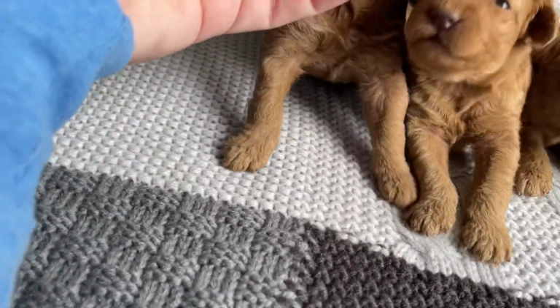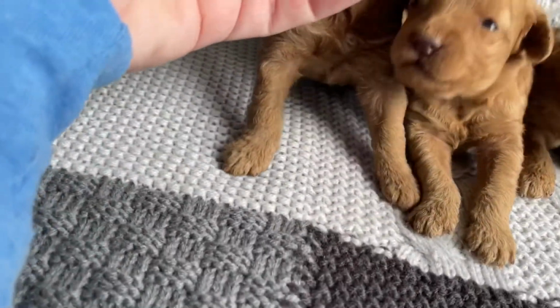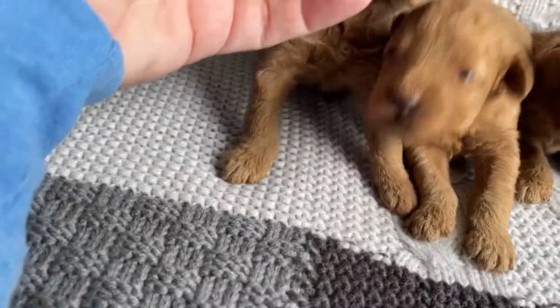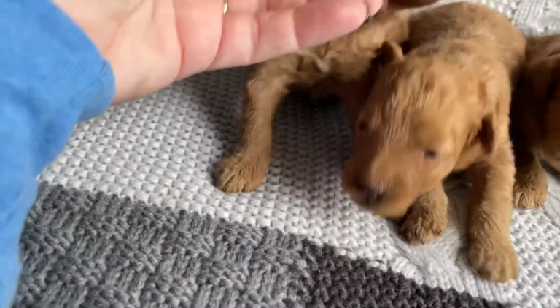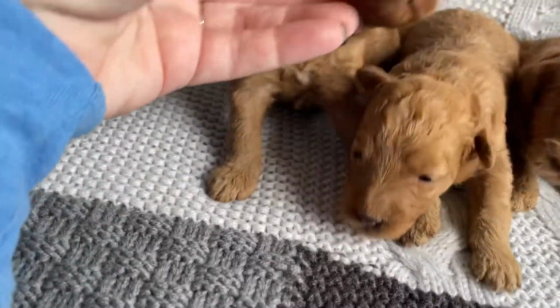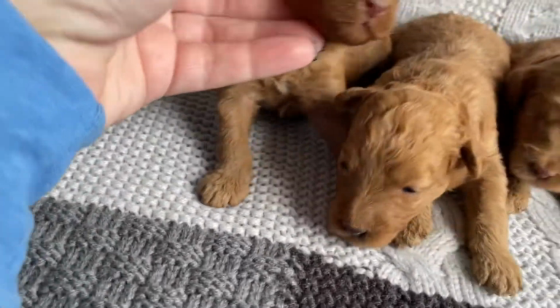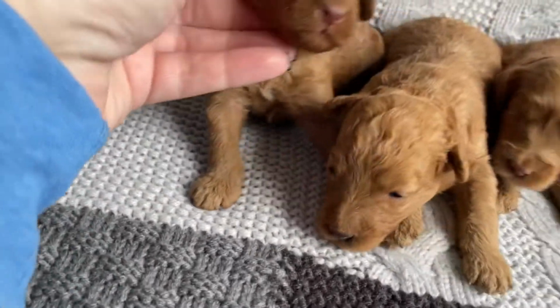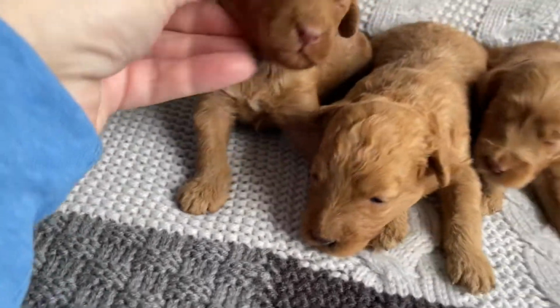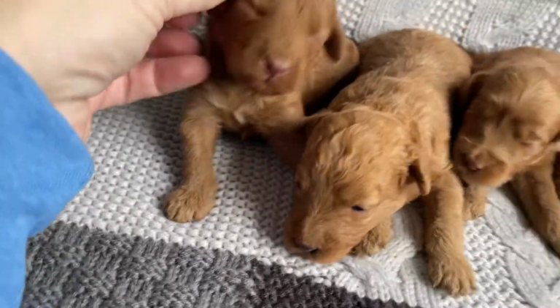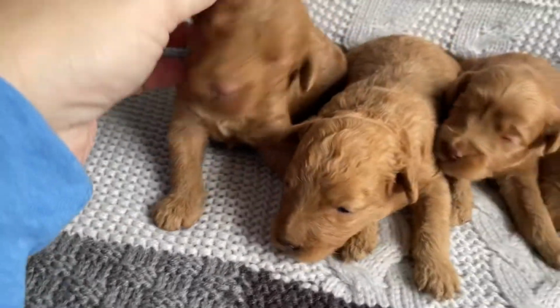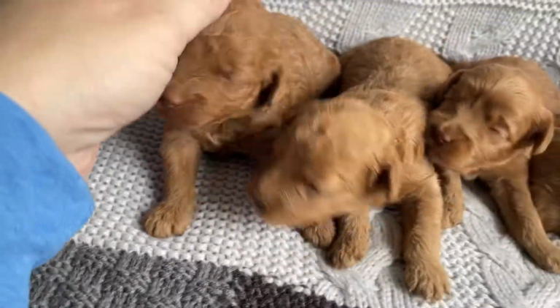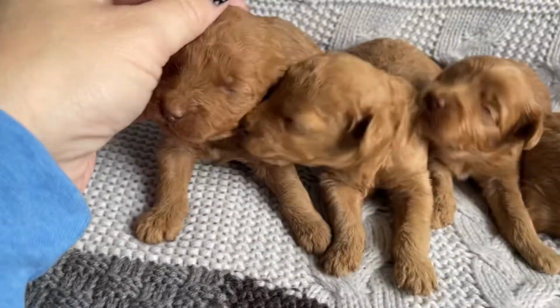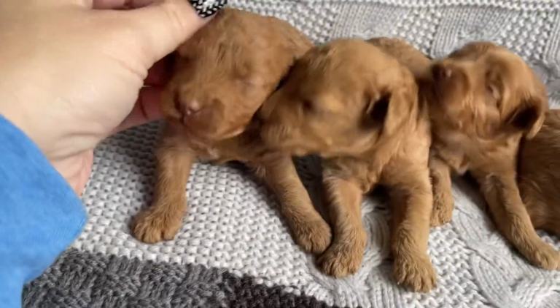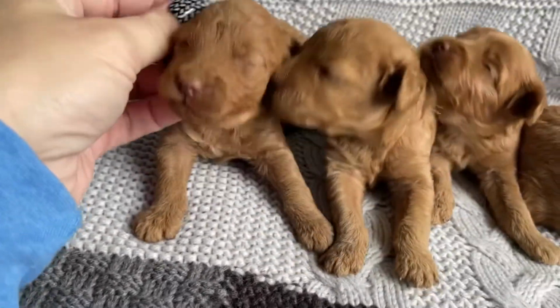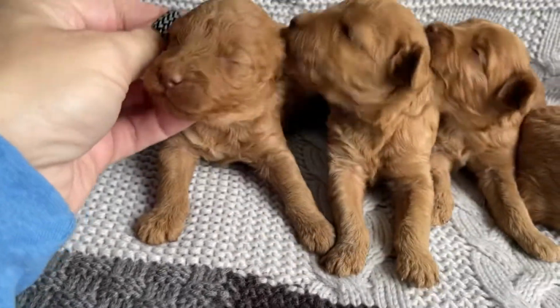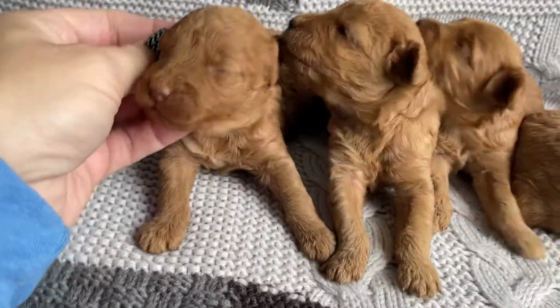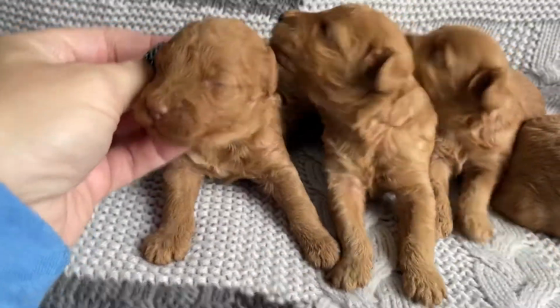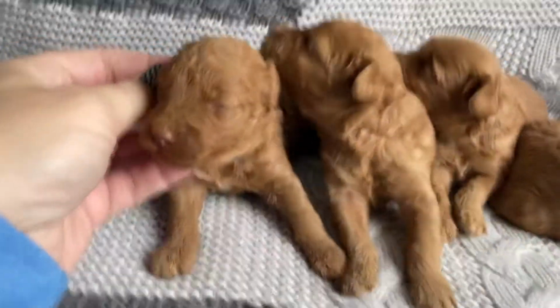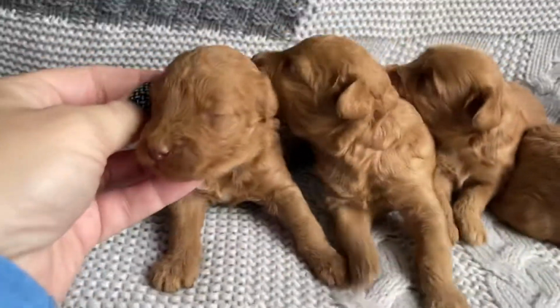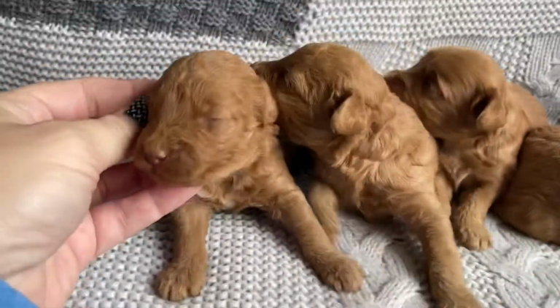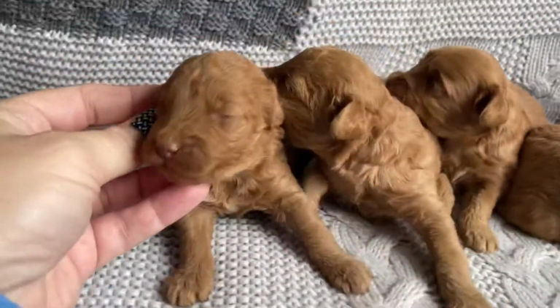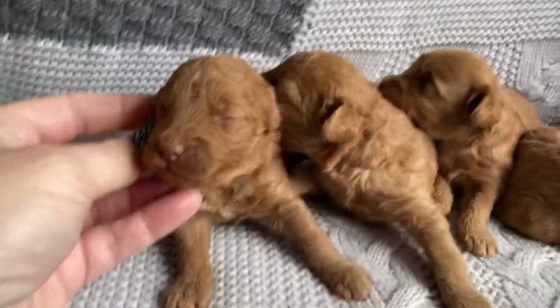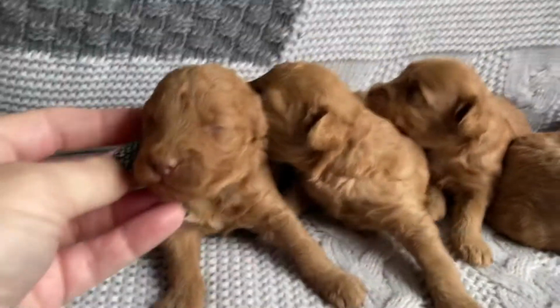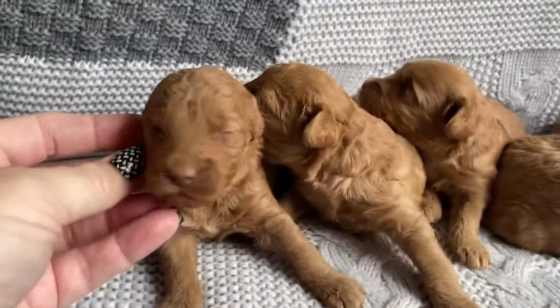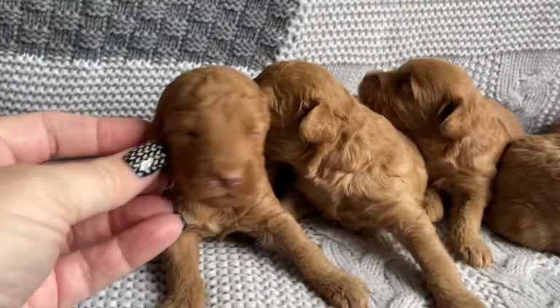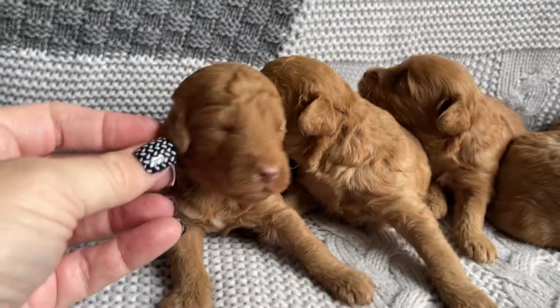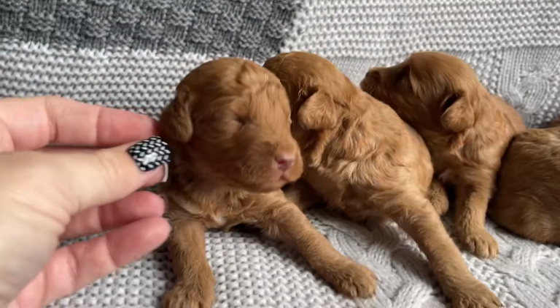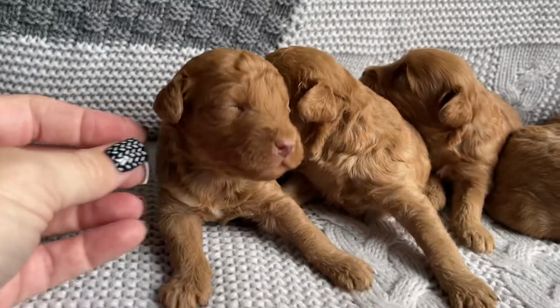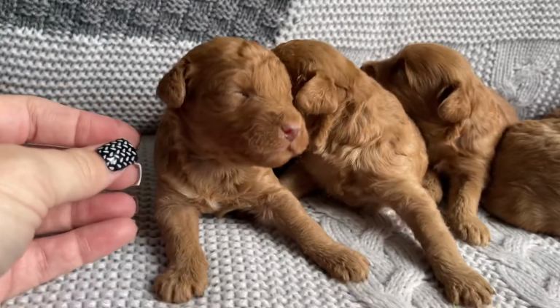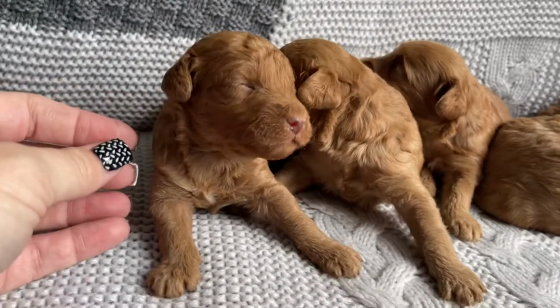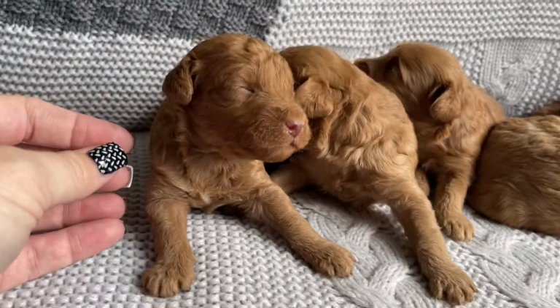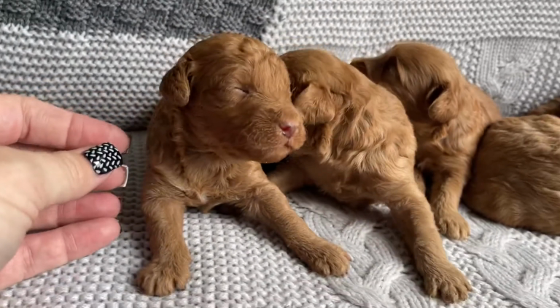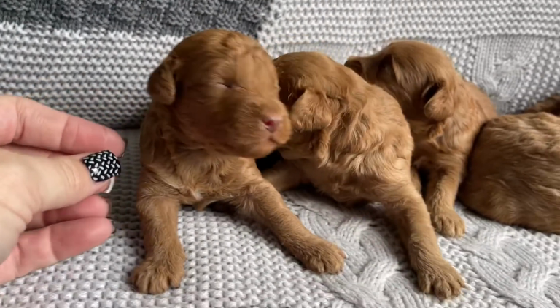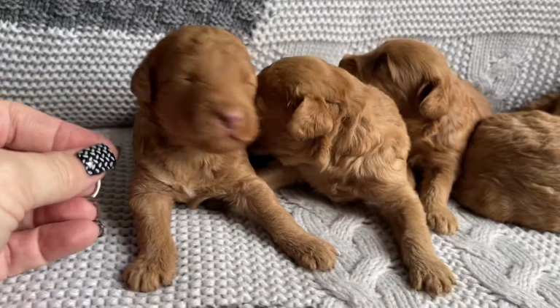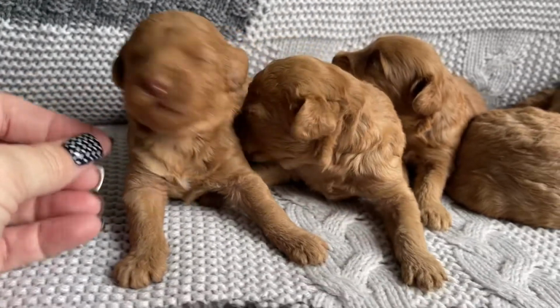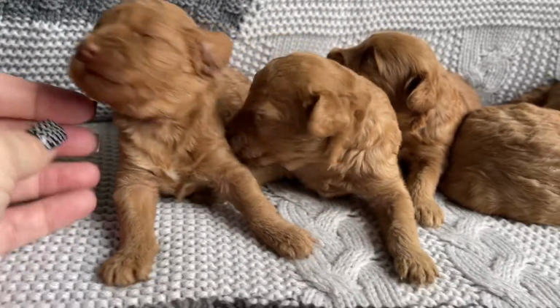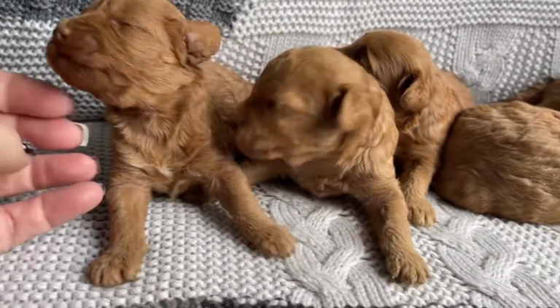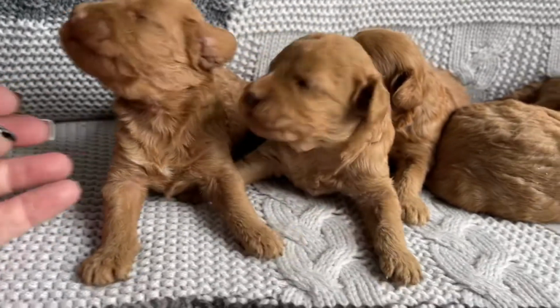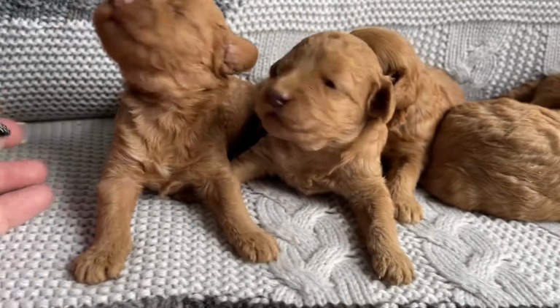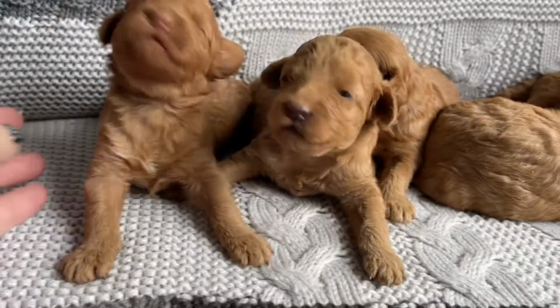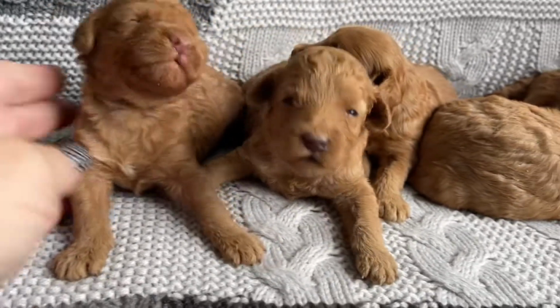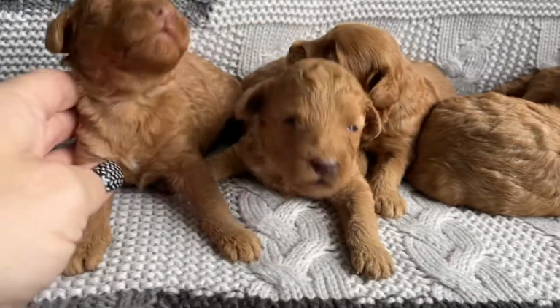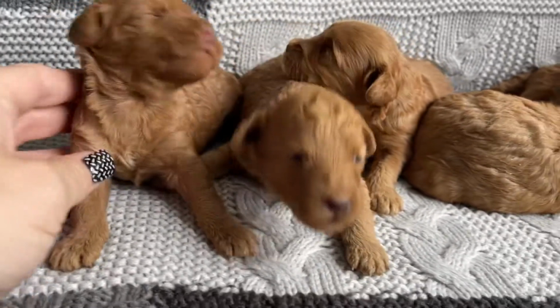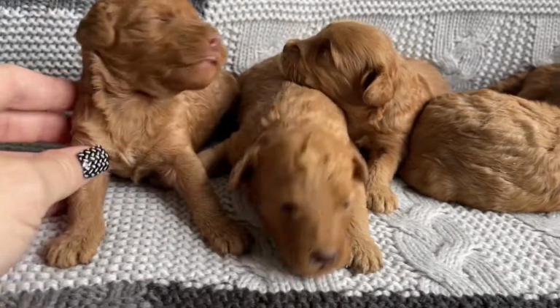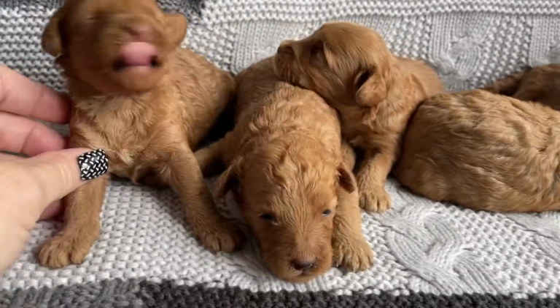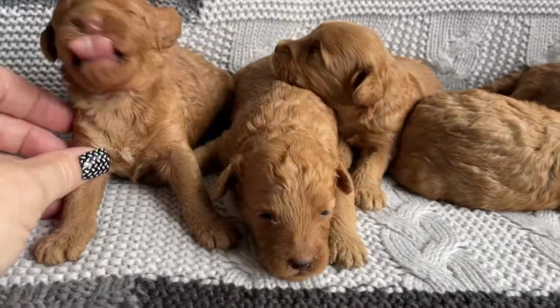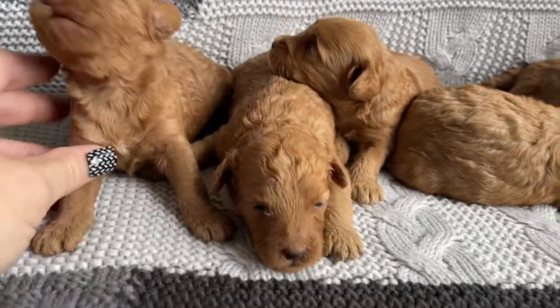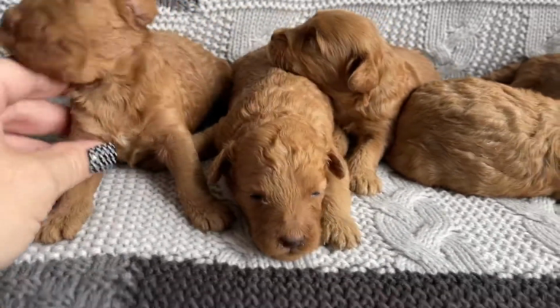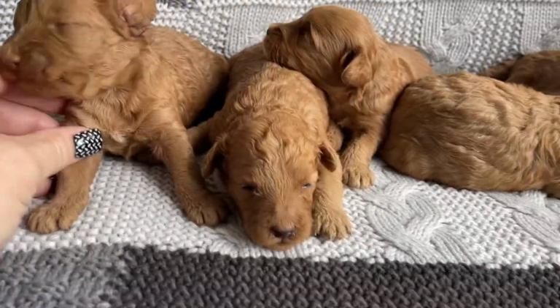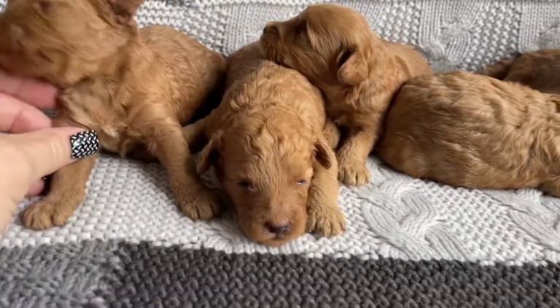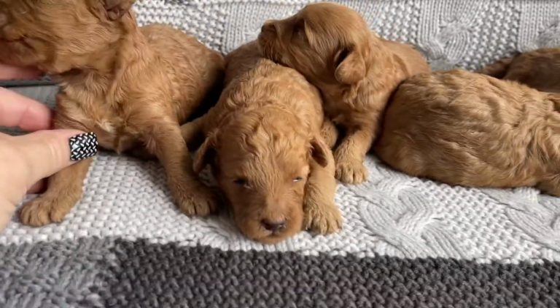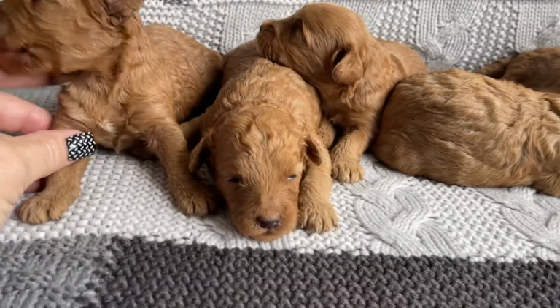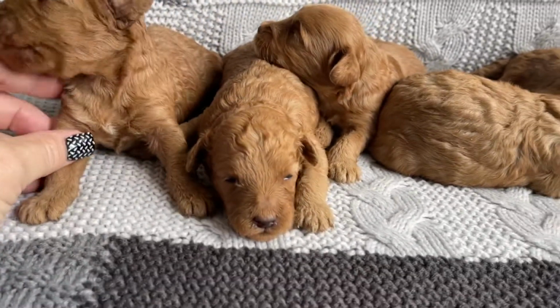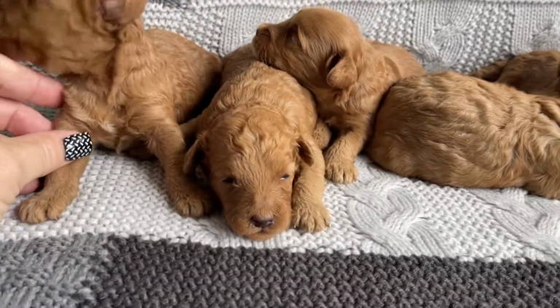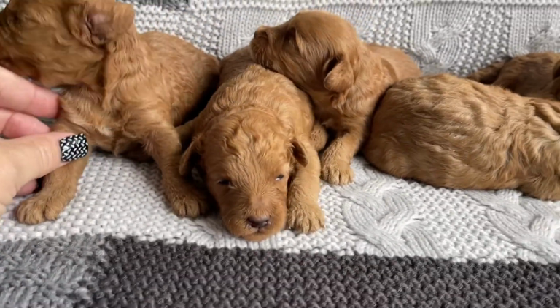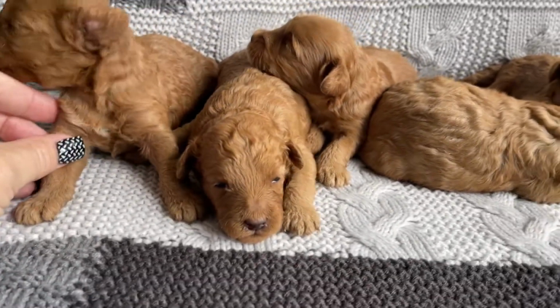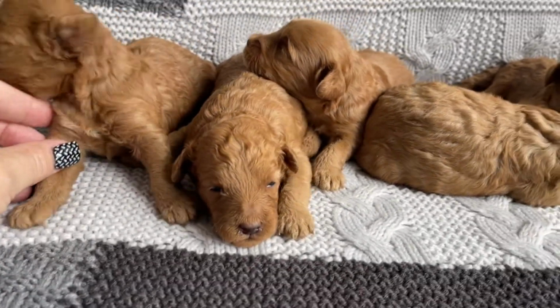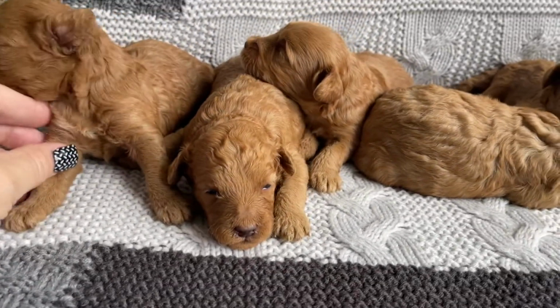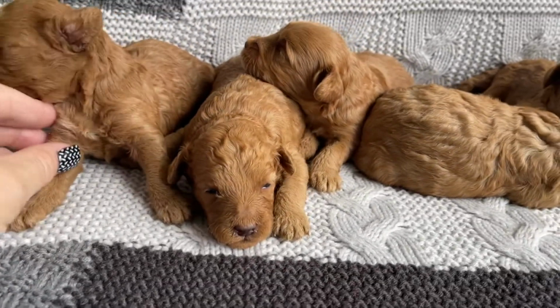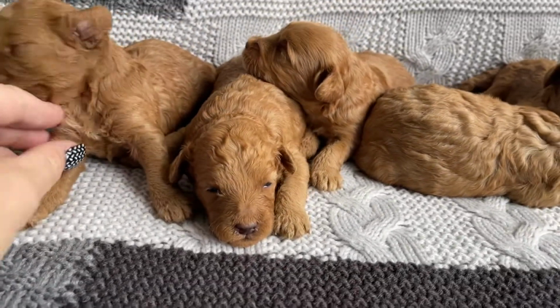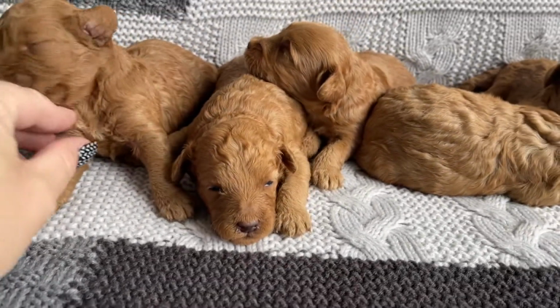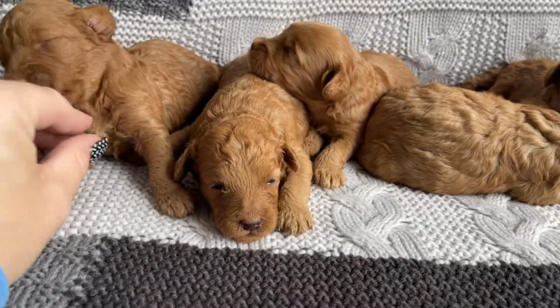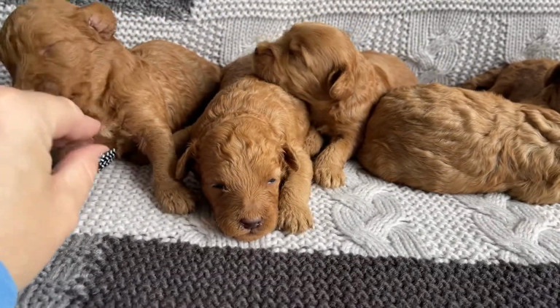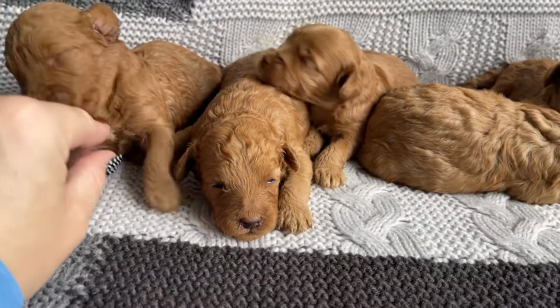They are just doing so good and they're so sweet and we are just loving these babies. Hi!